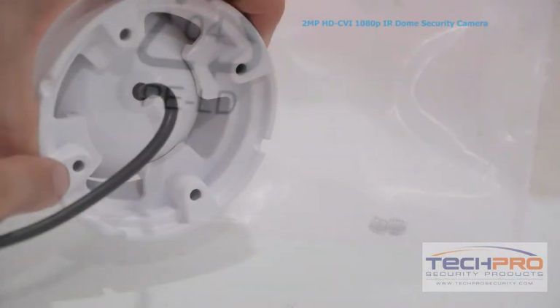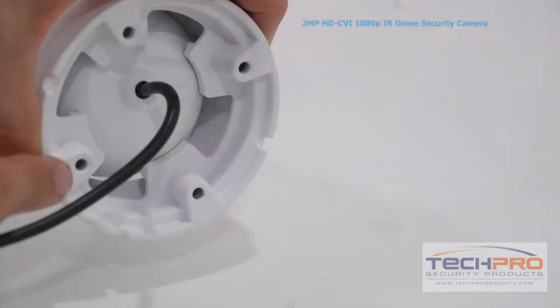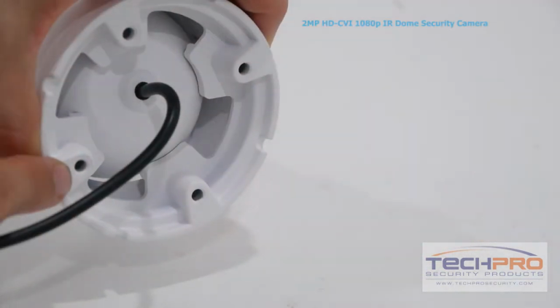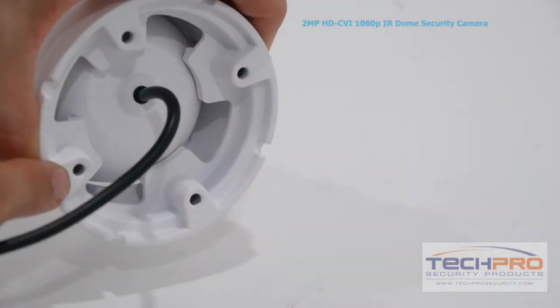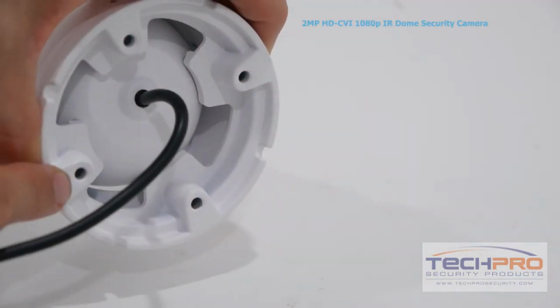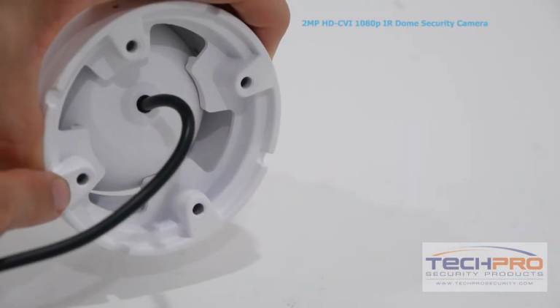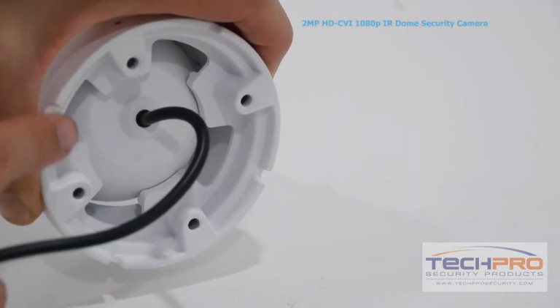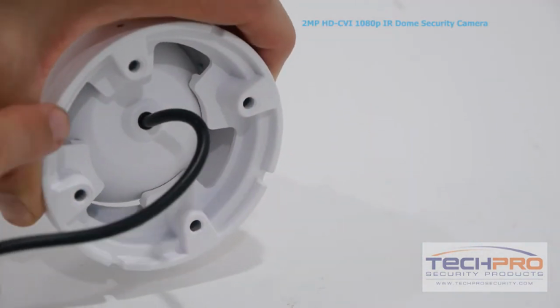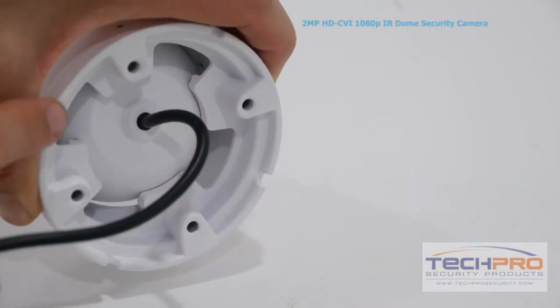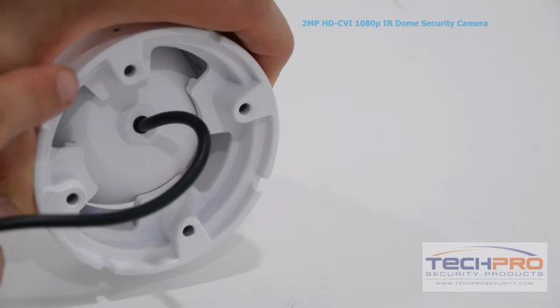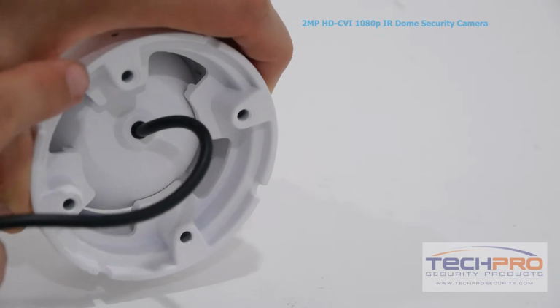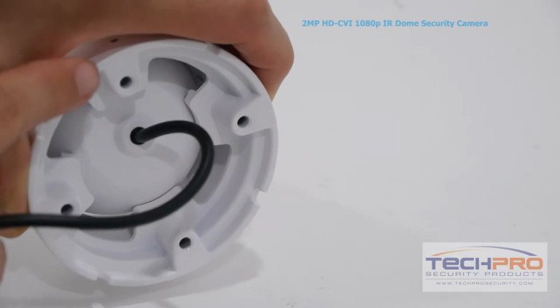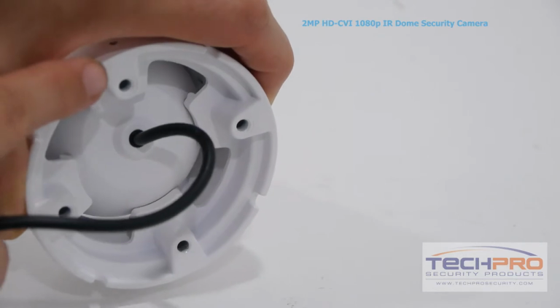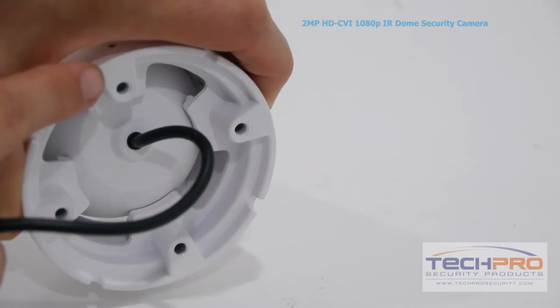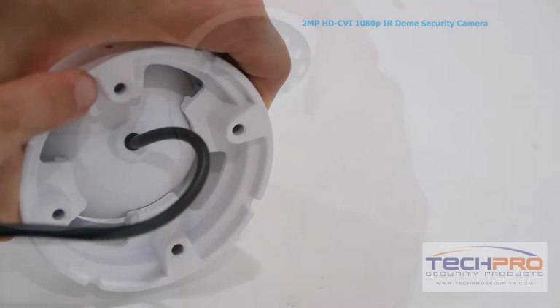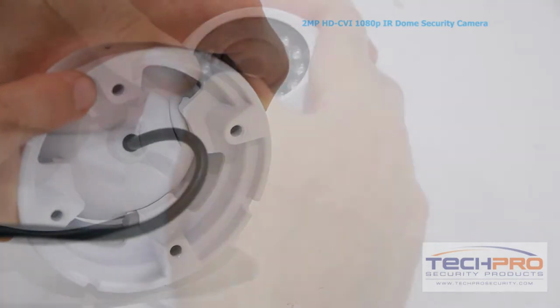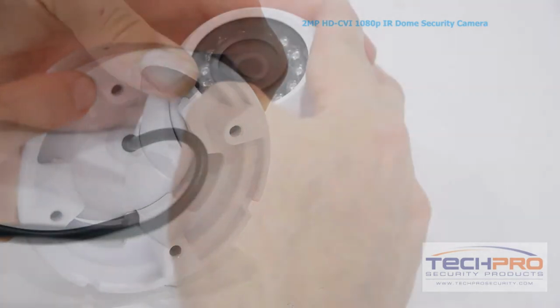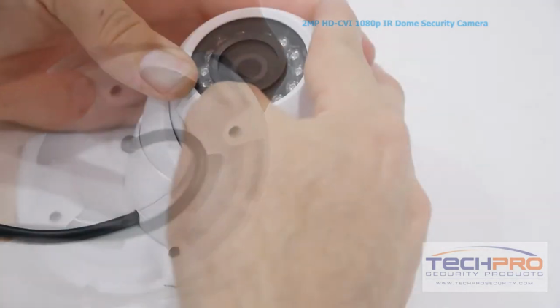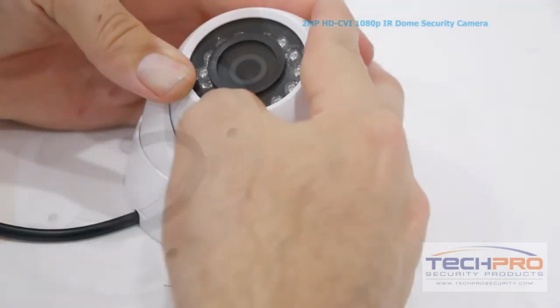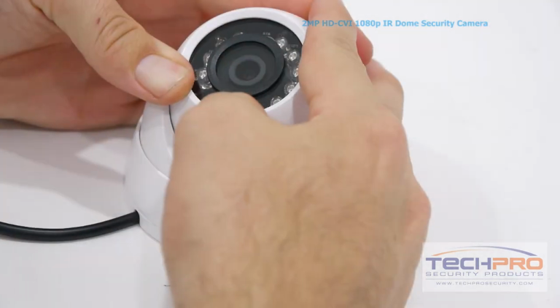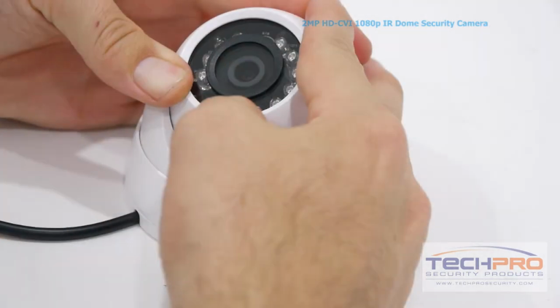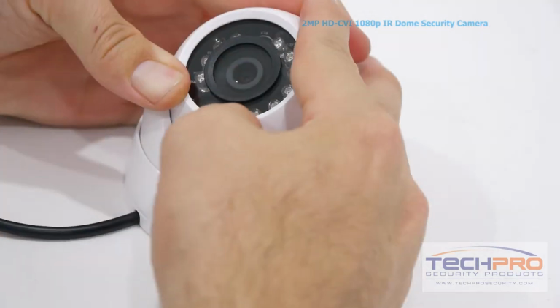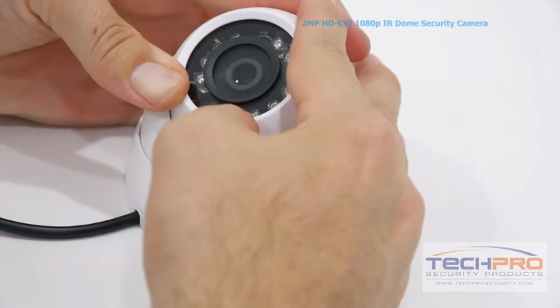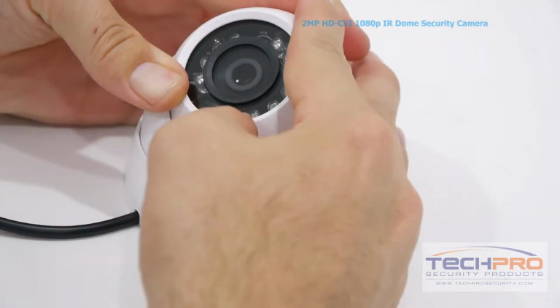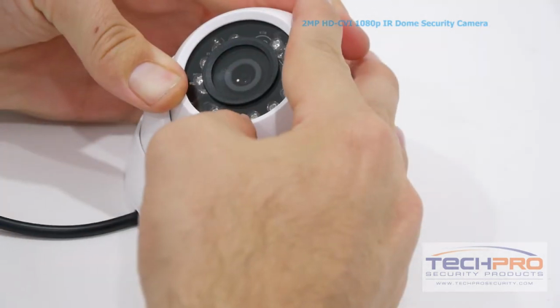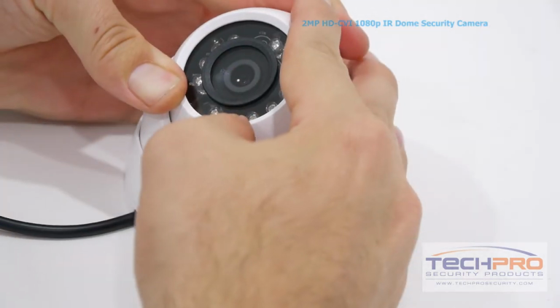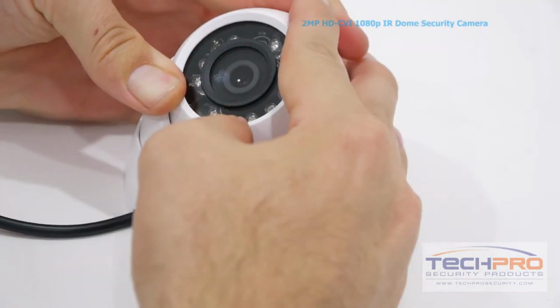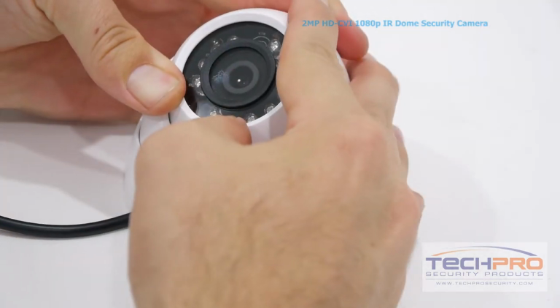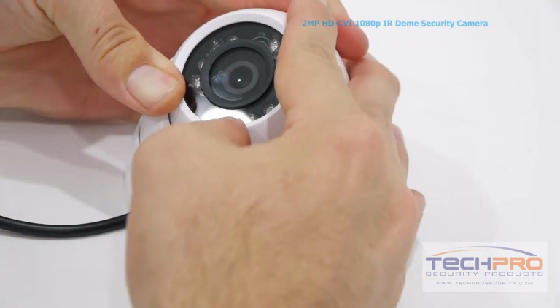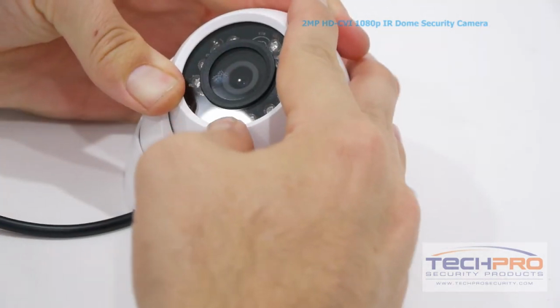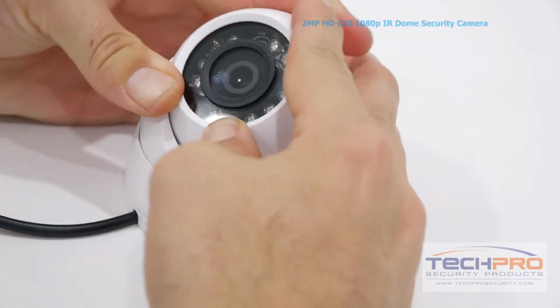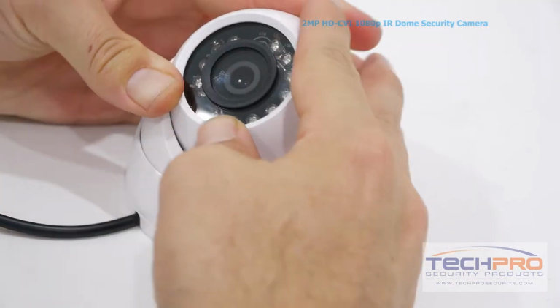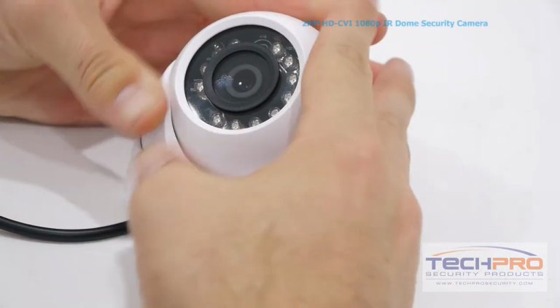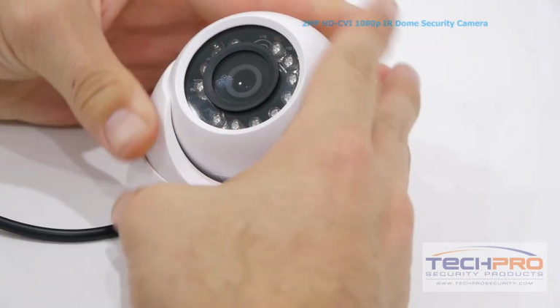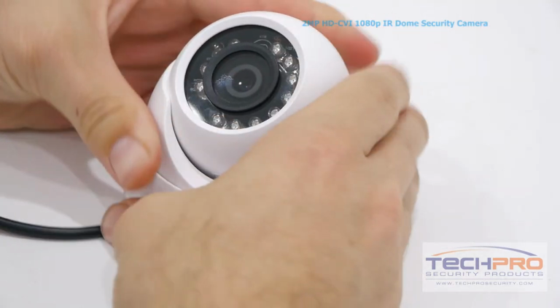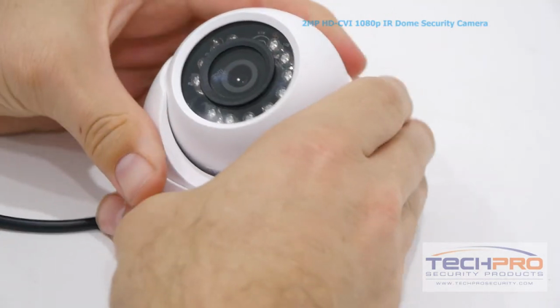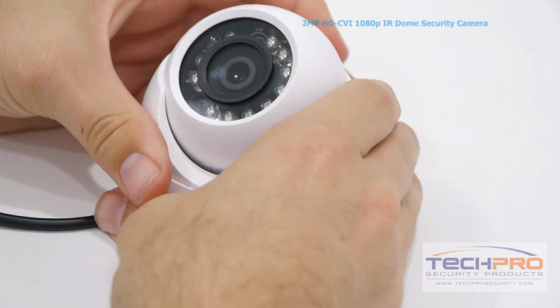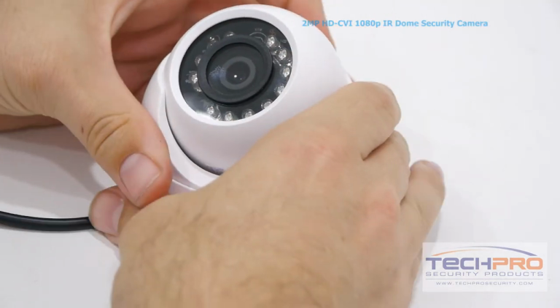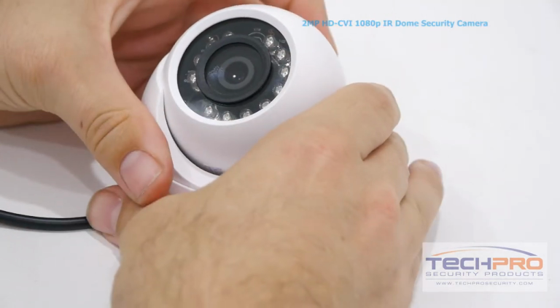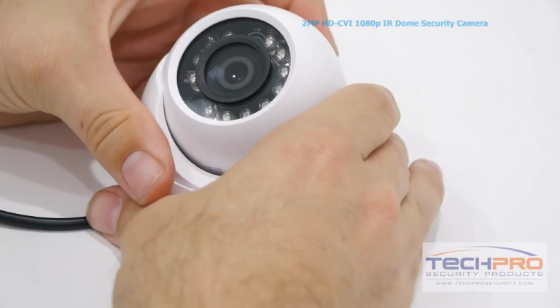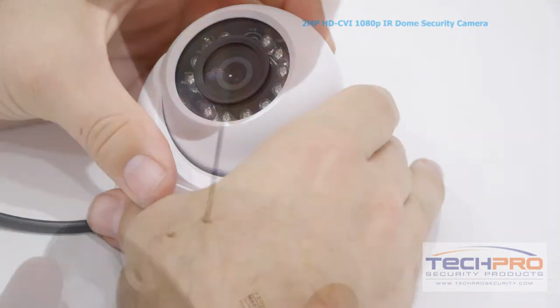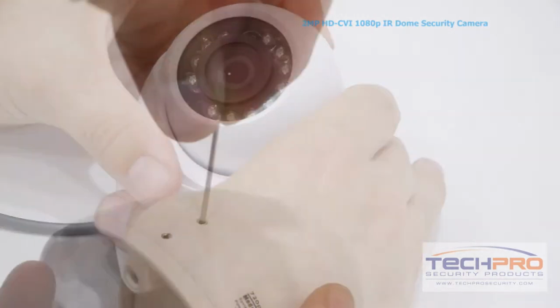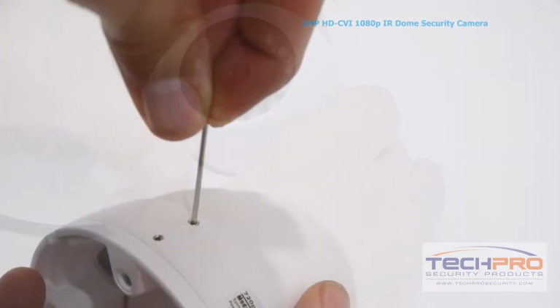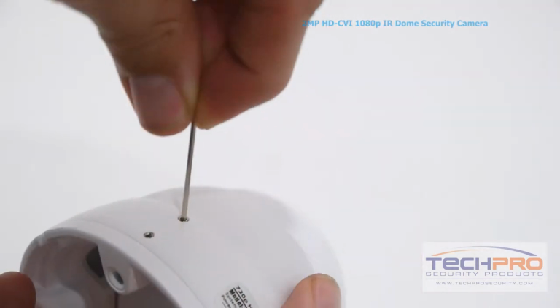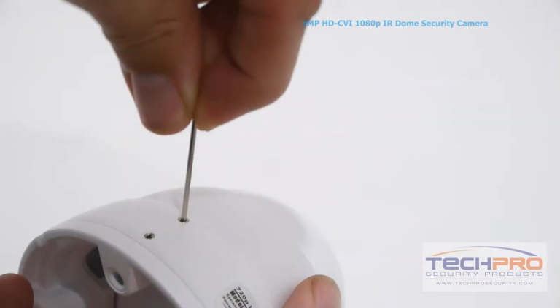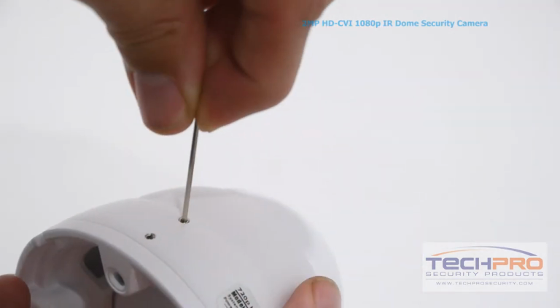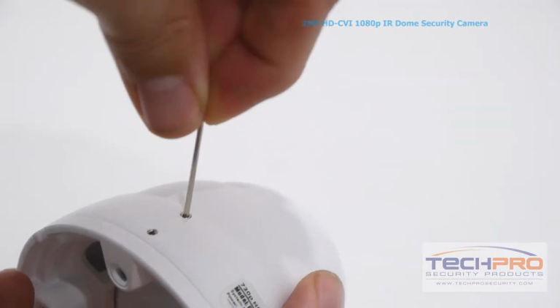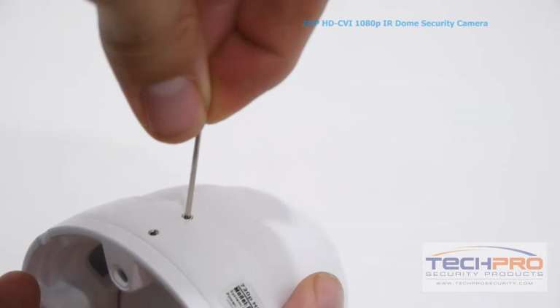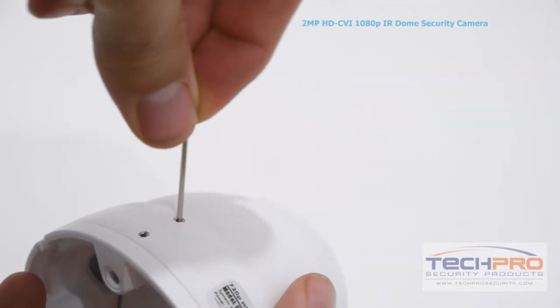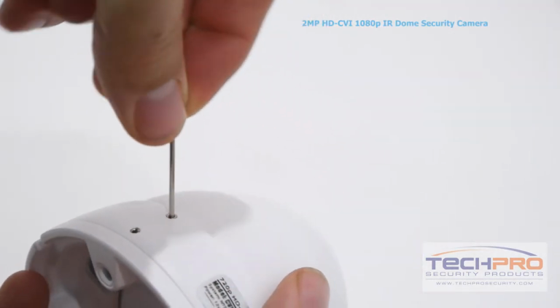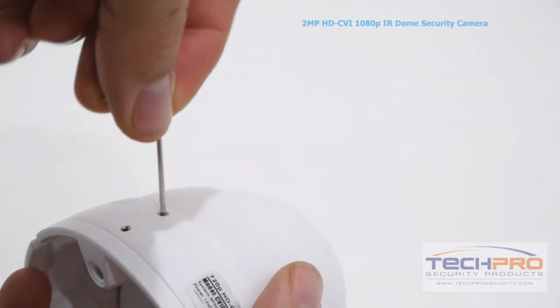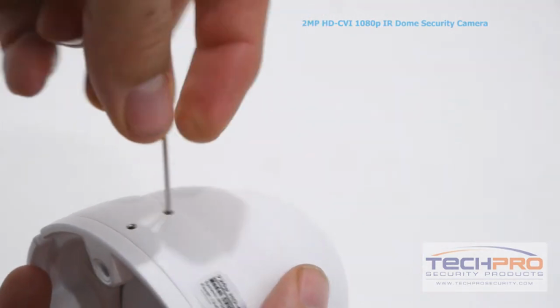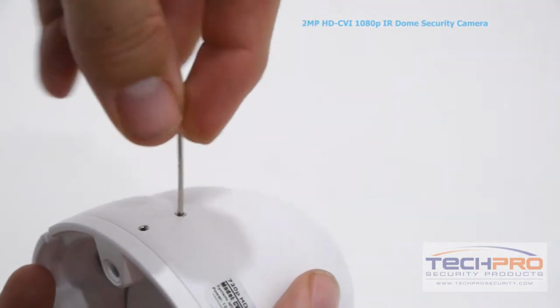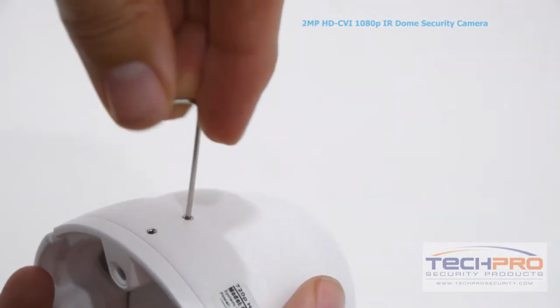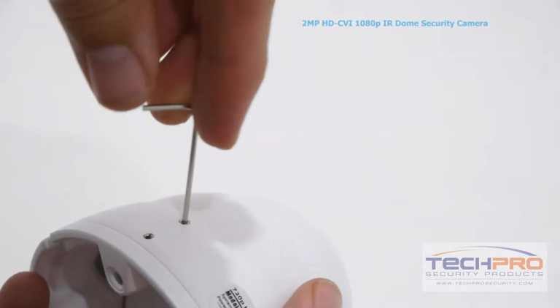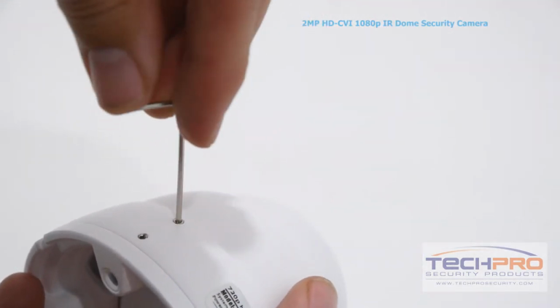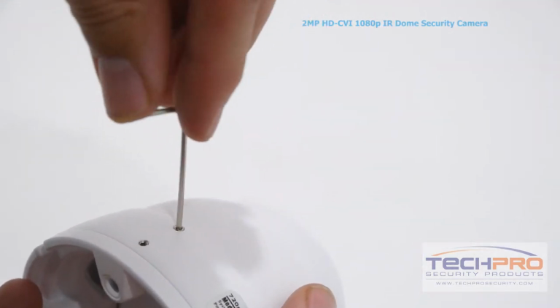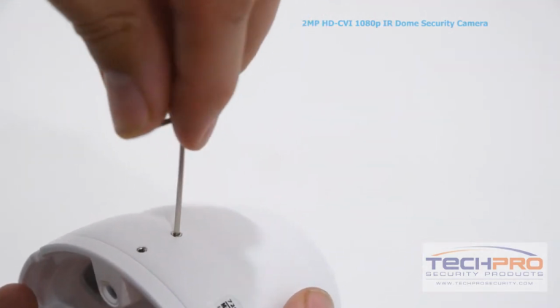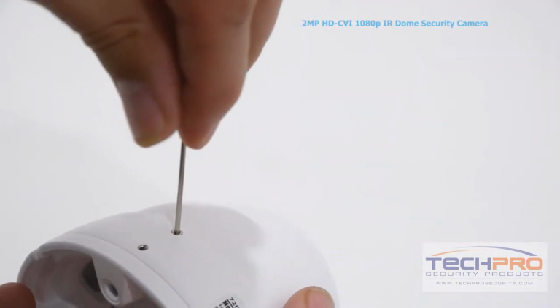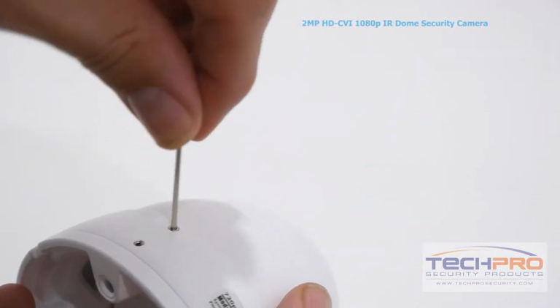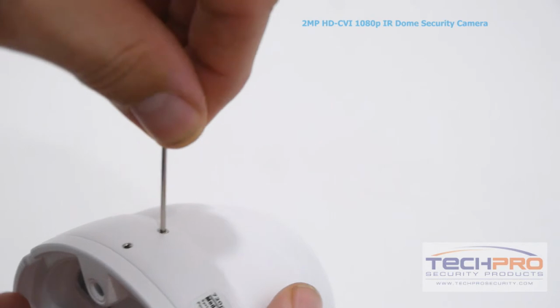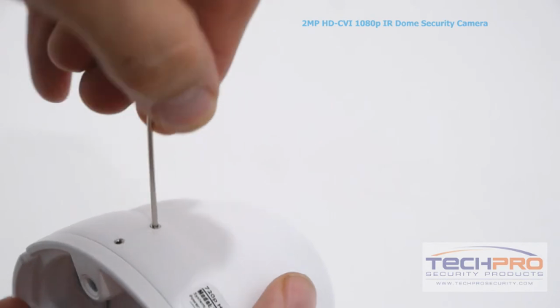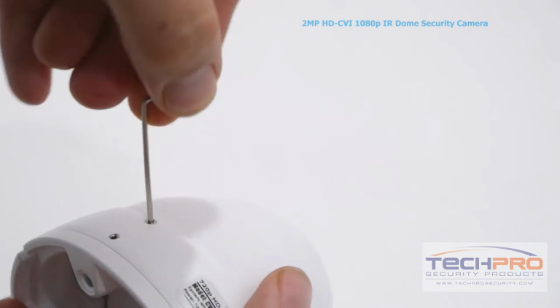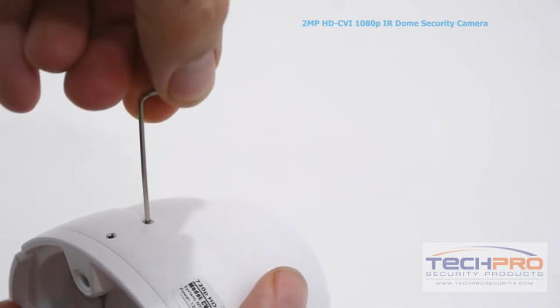Once the camera has been mounted, adjust the camera angle manually to the desired angle, then use the set screws included to lock it into place.